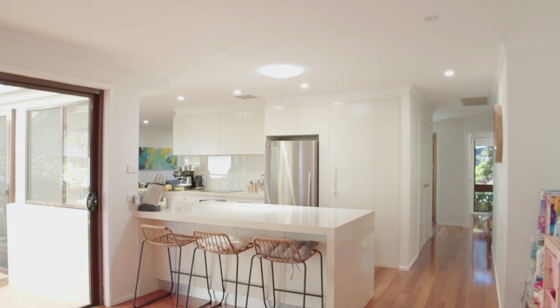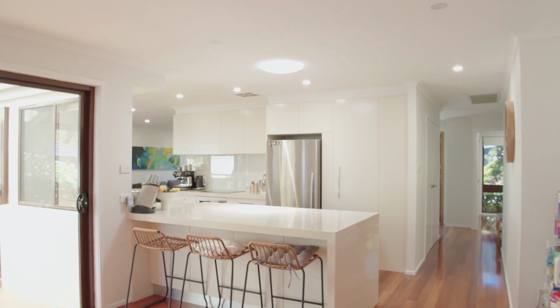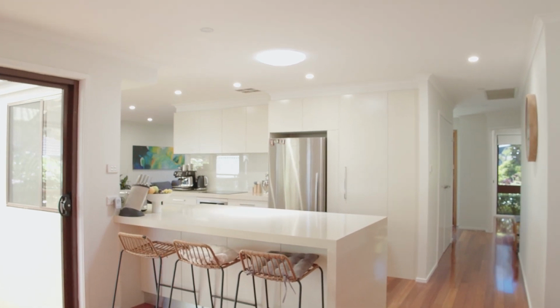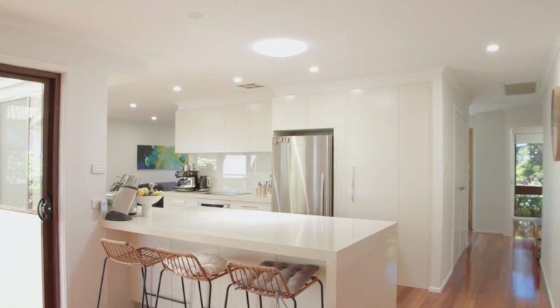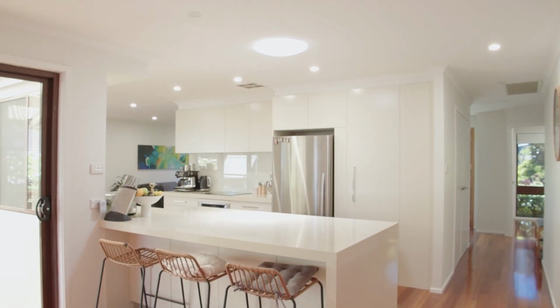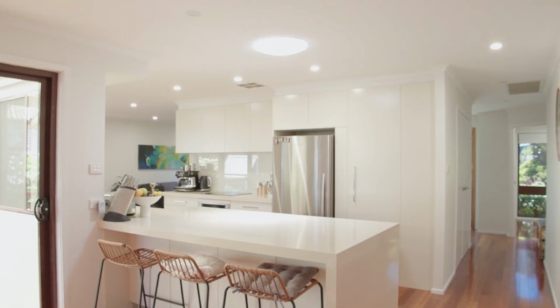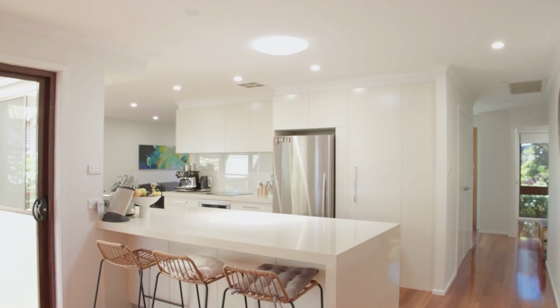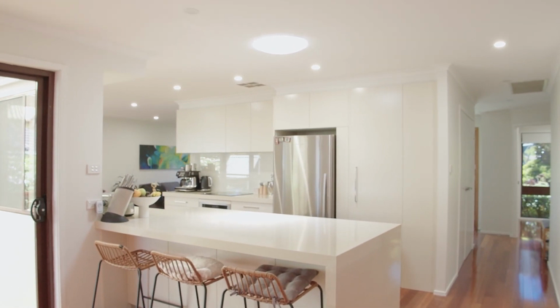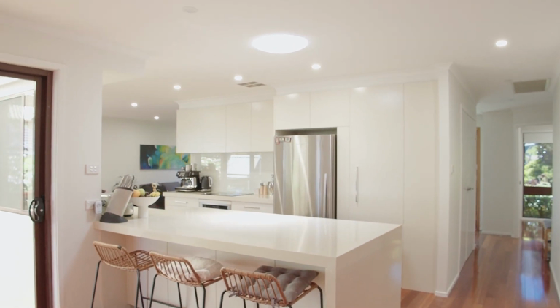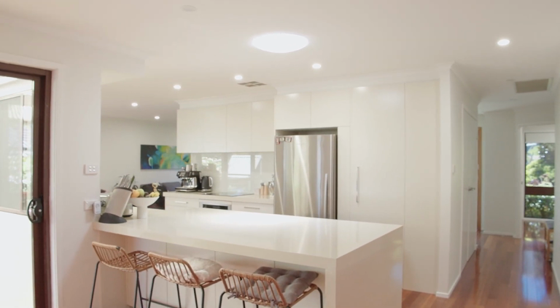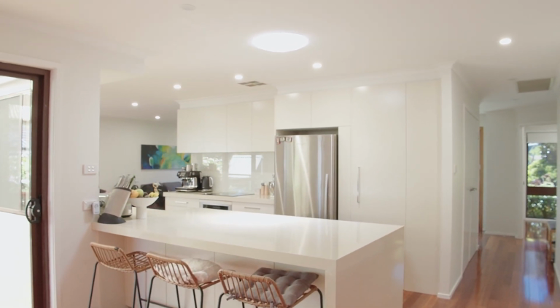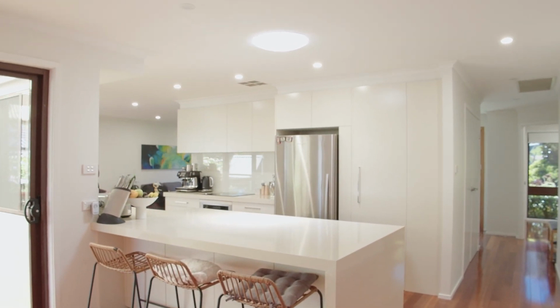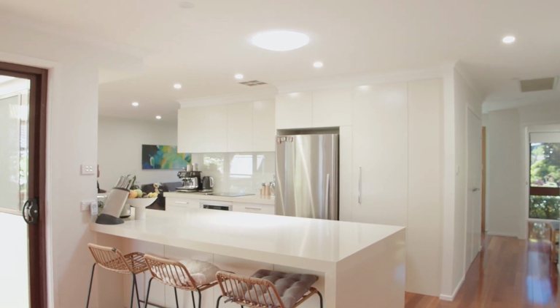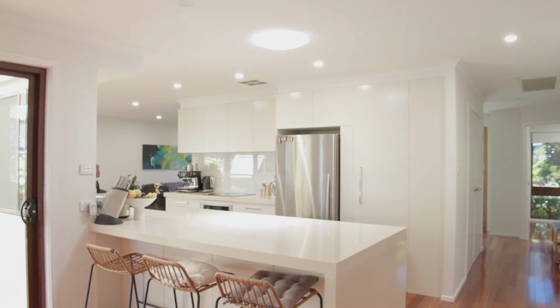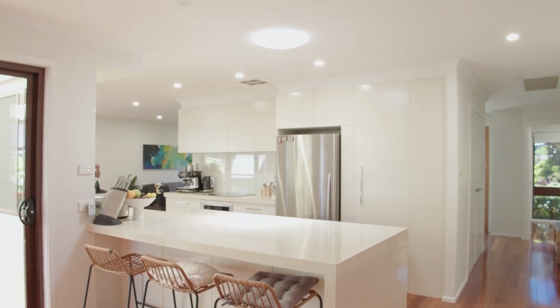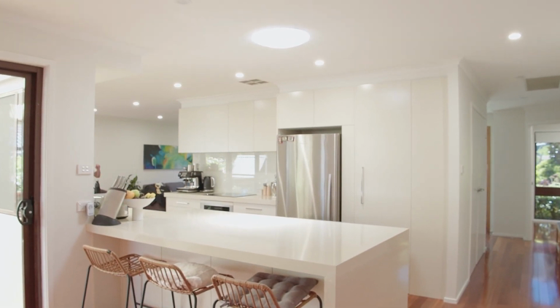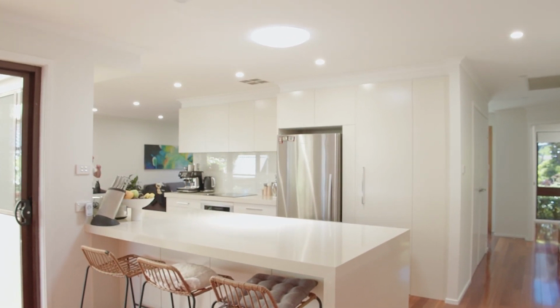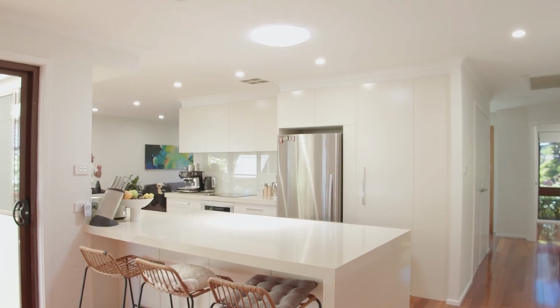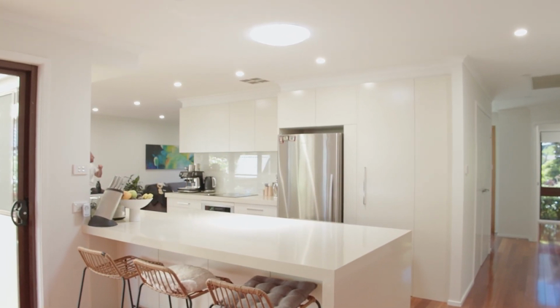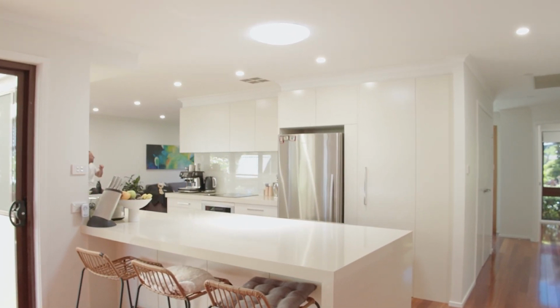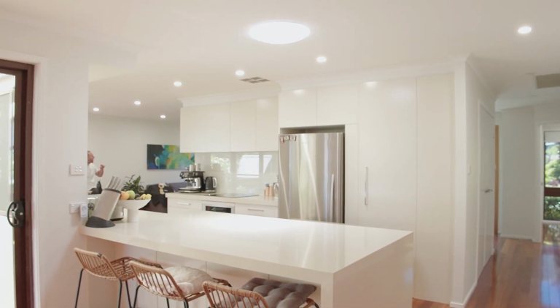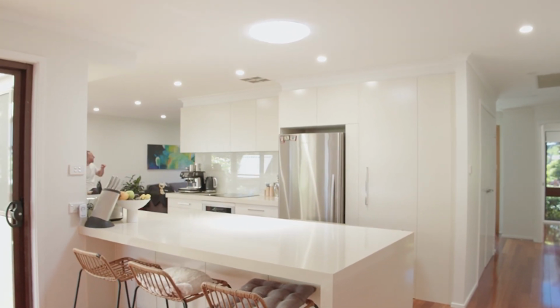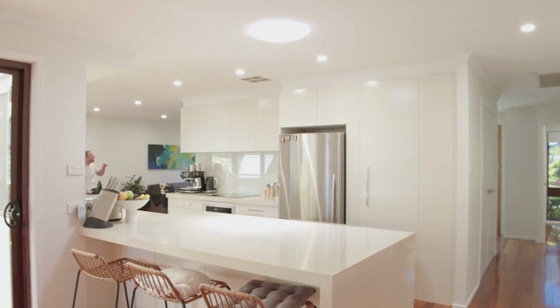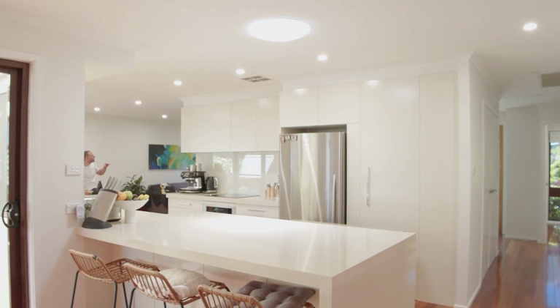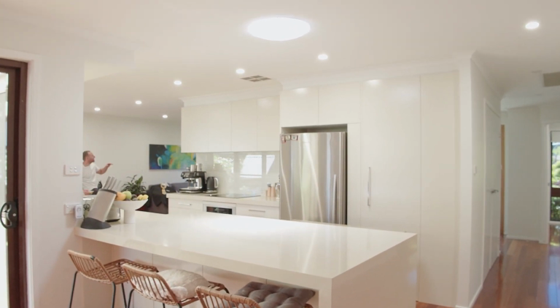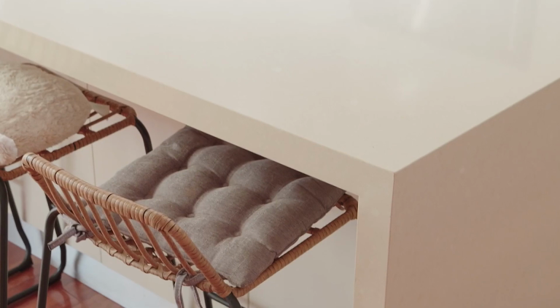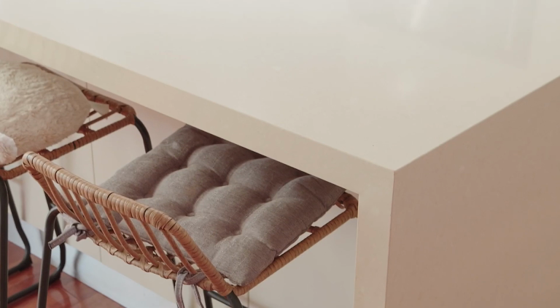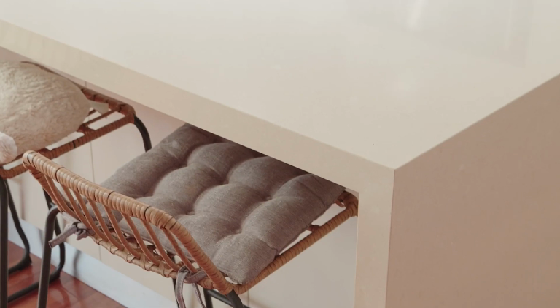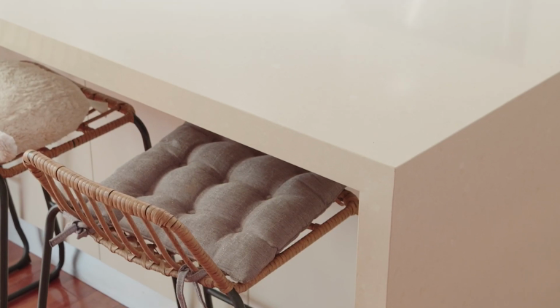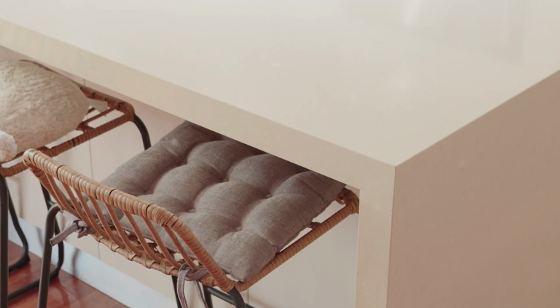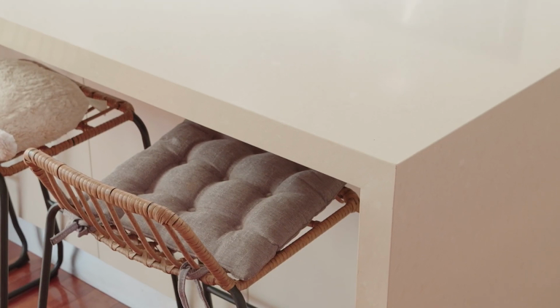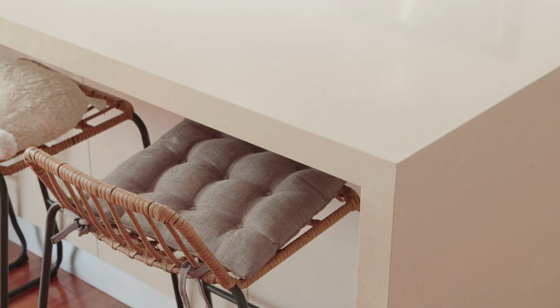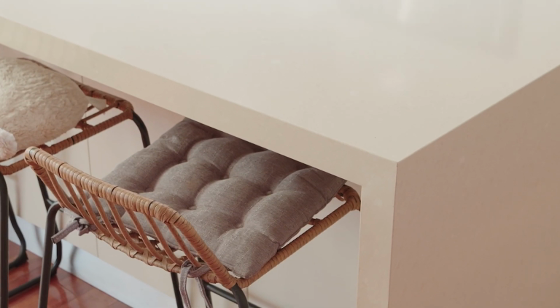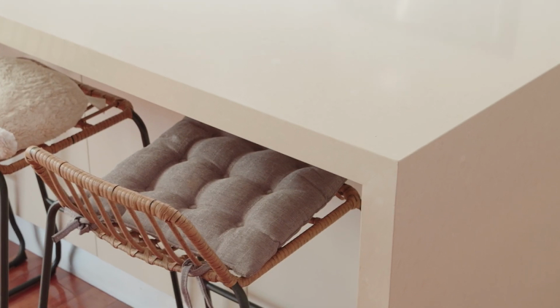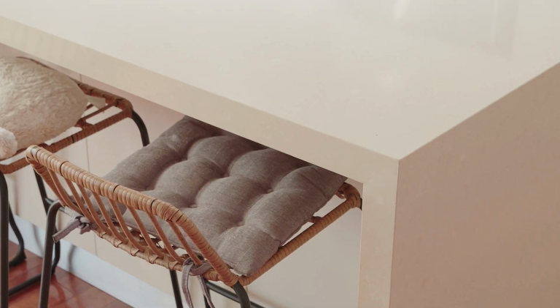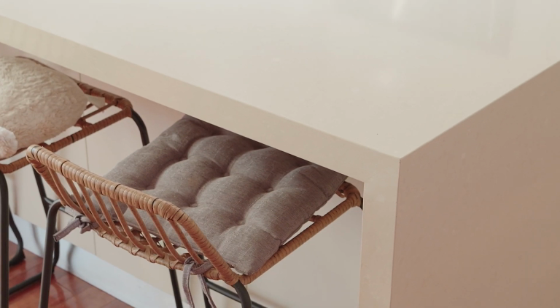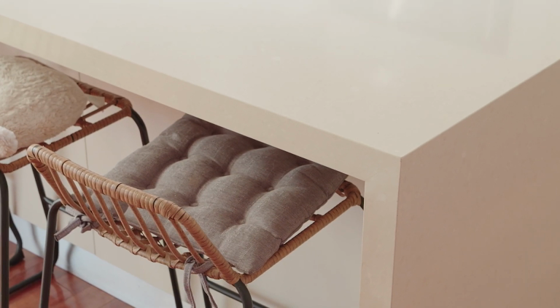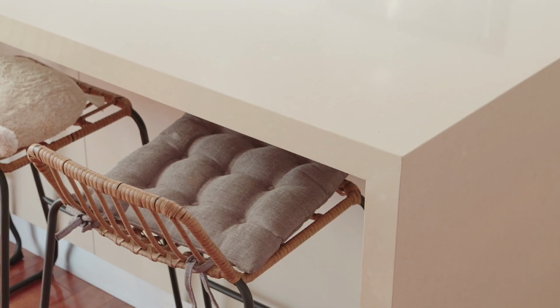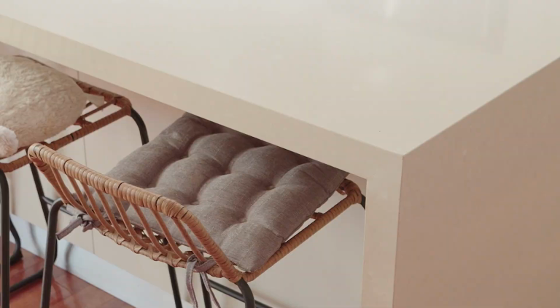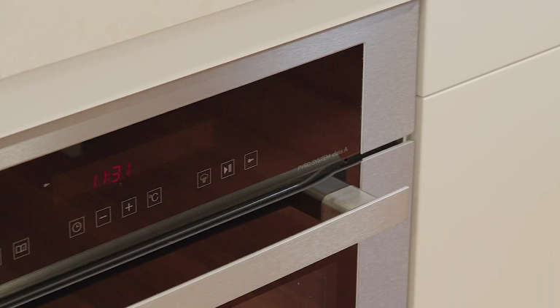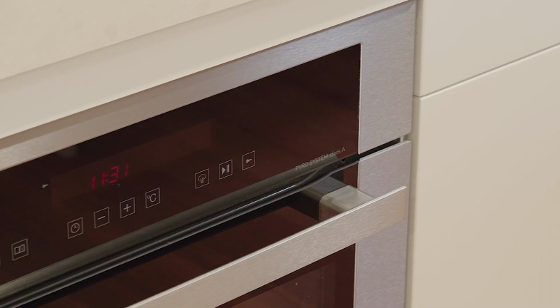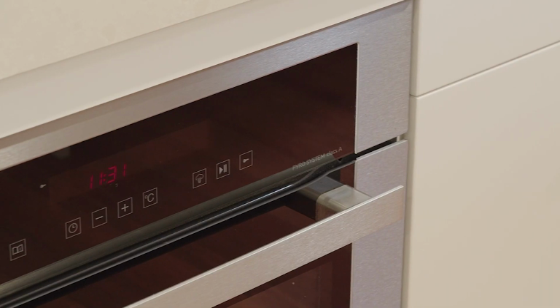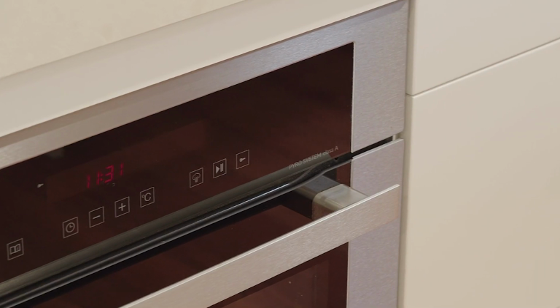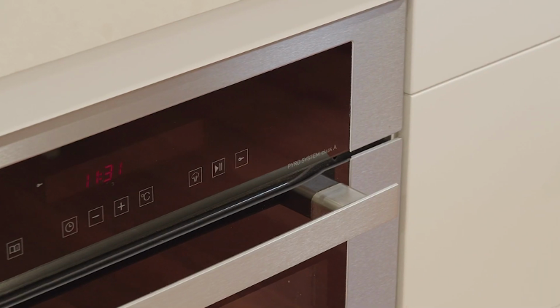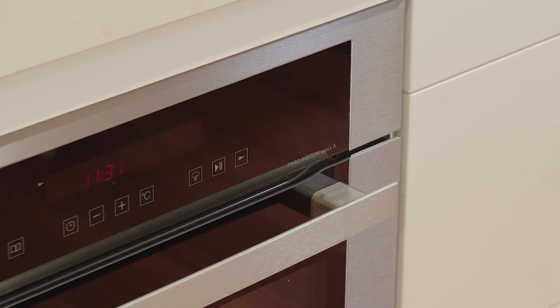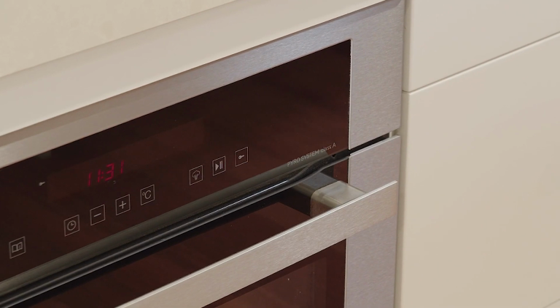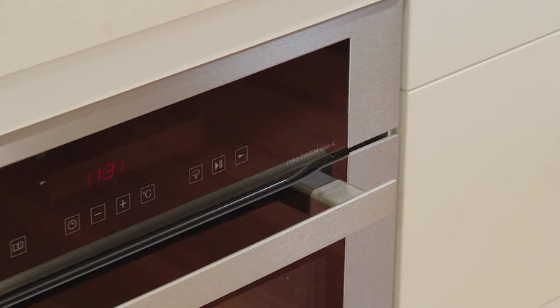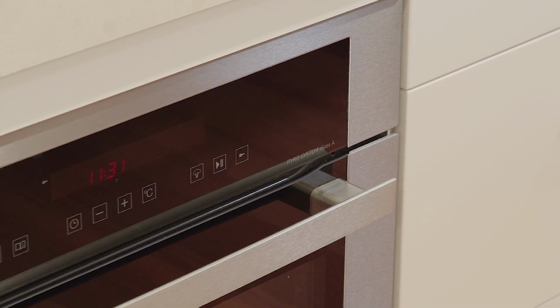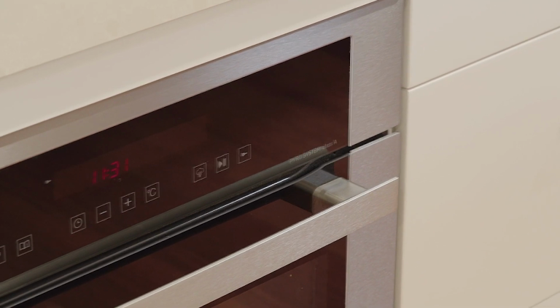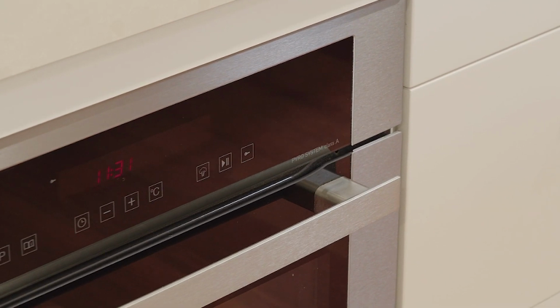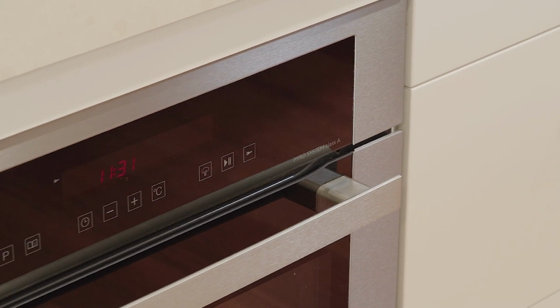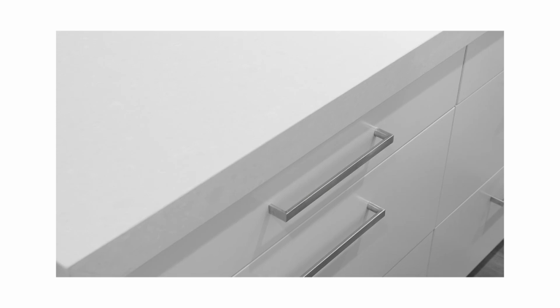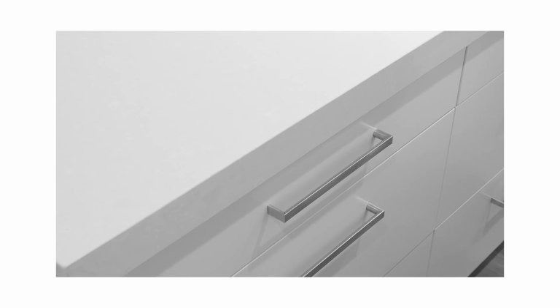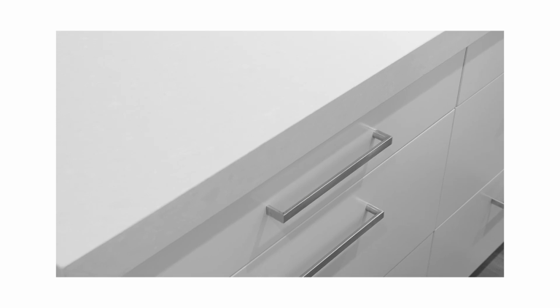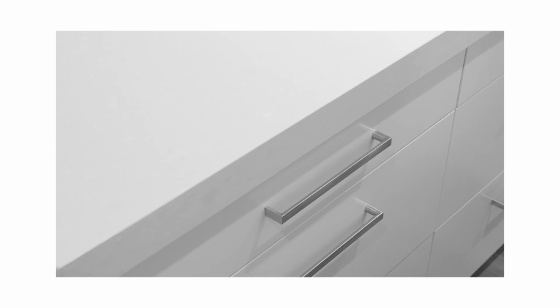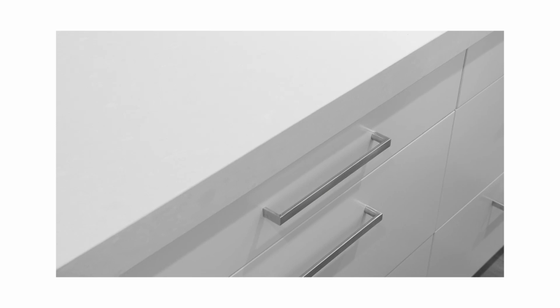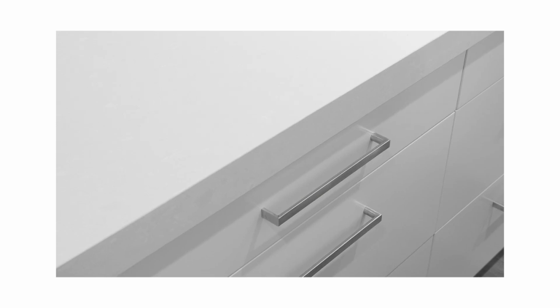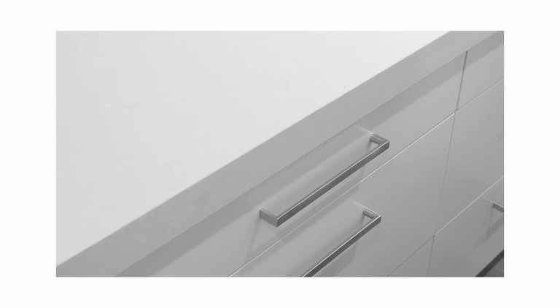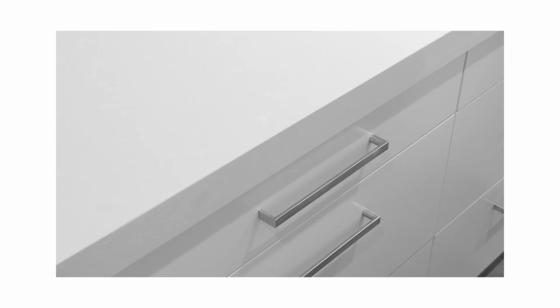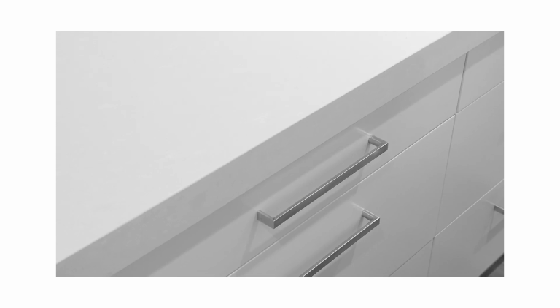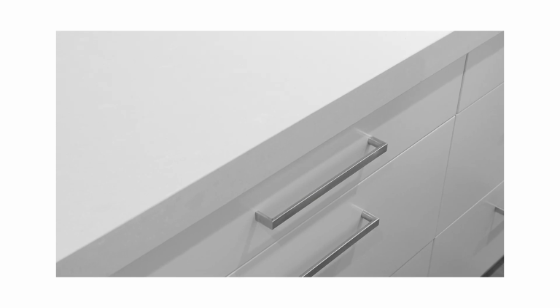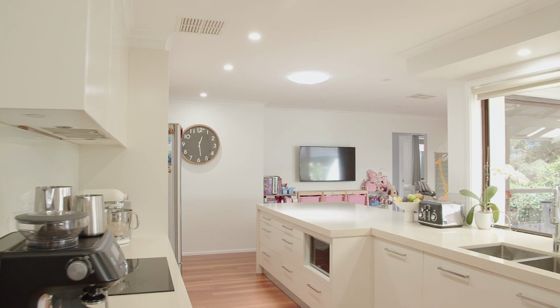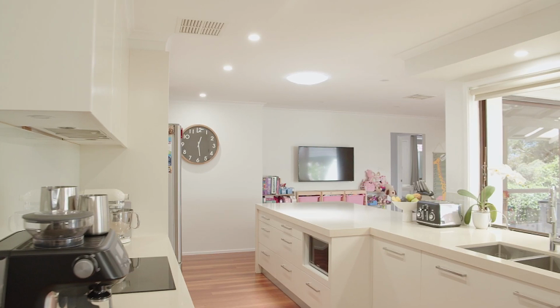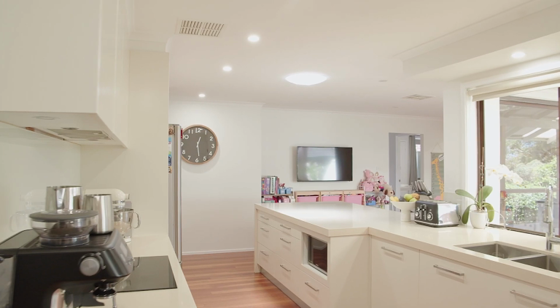The sleek kitchen boasts a large walk-in pantry, quality stone waterfall bench tops, integrated dishwasher and an induction cooktop.